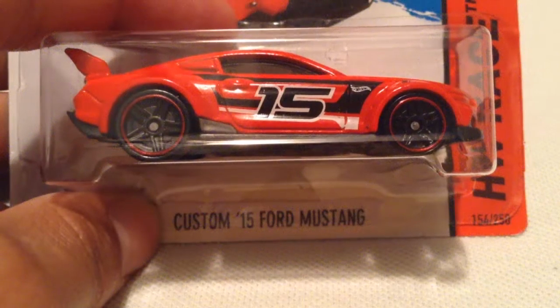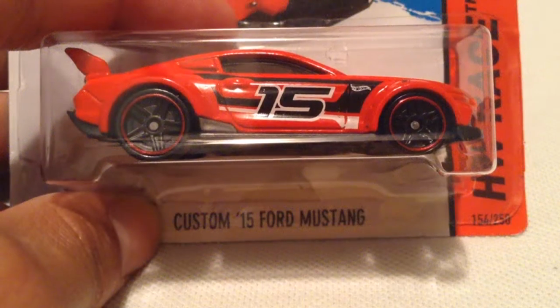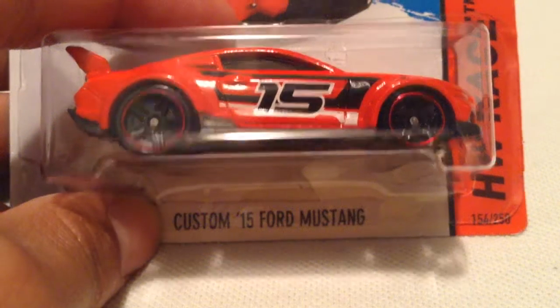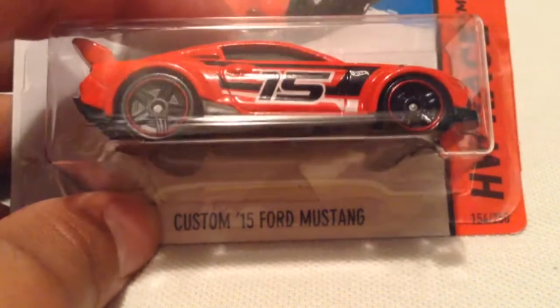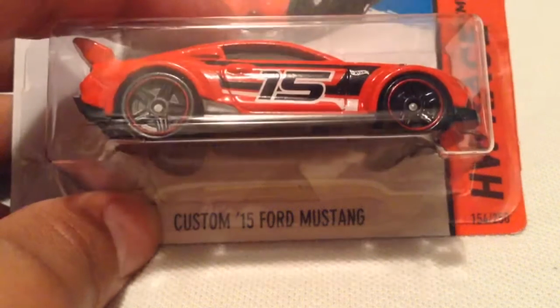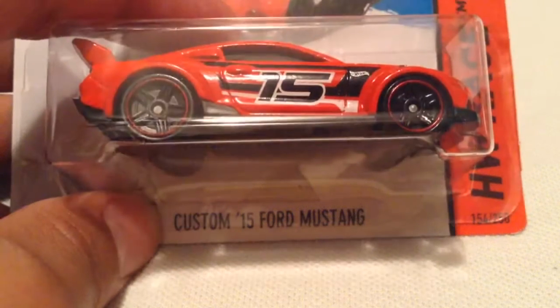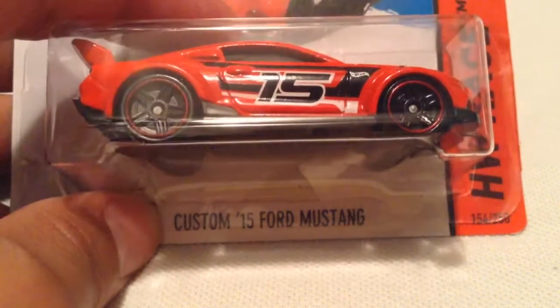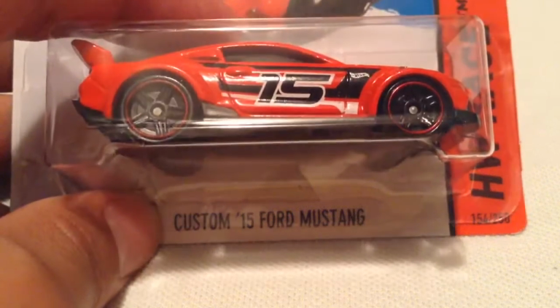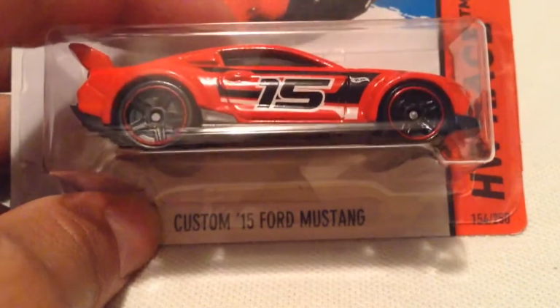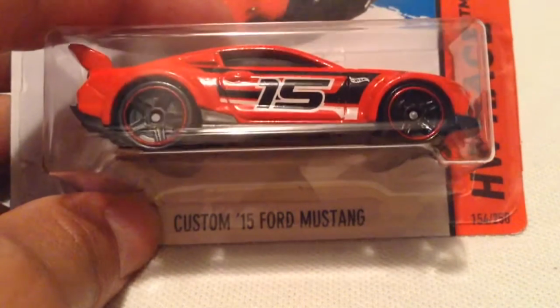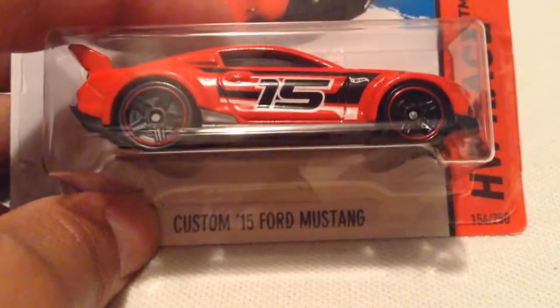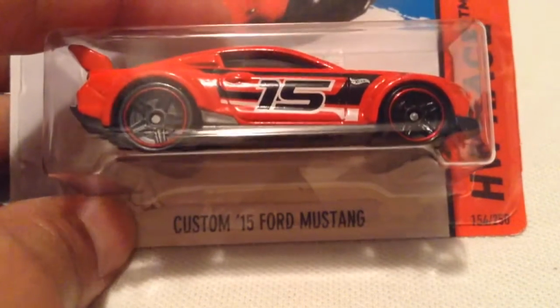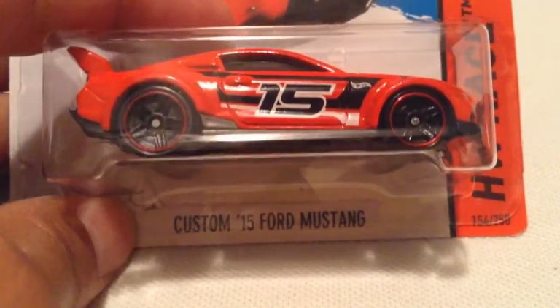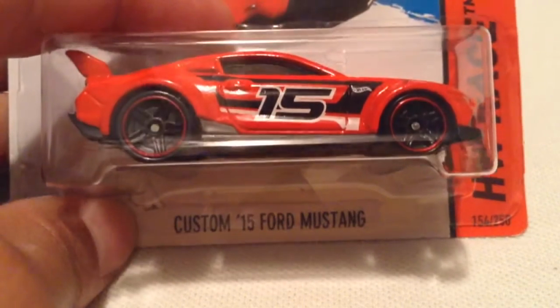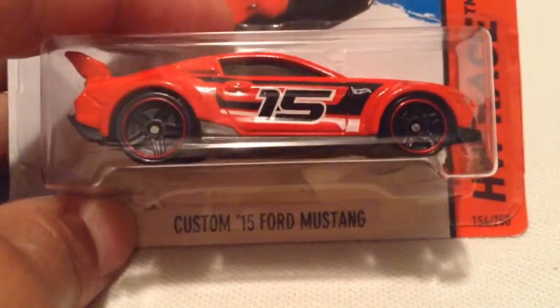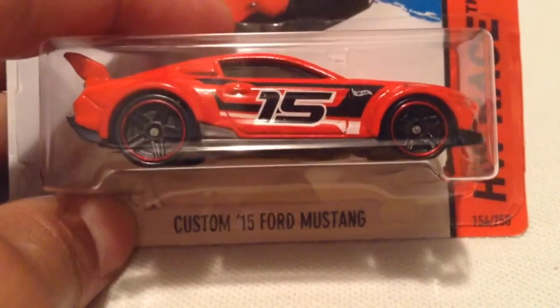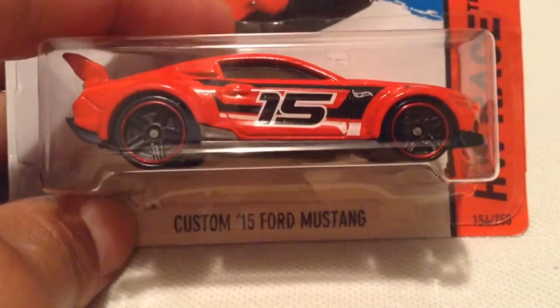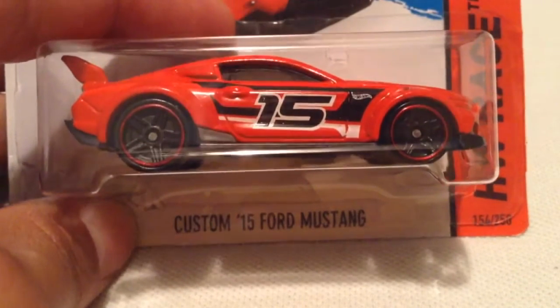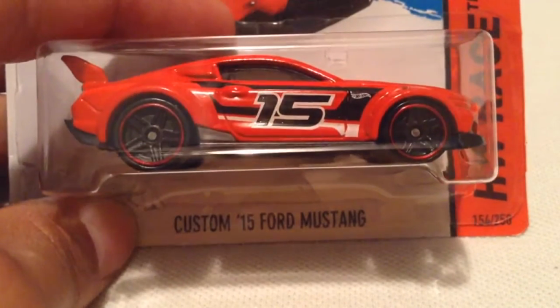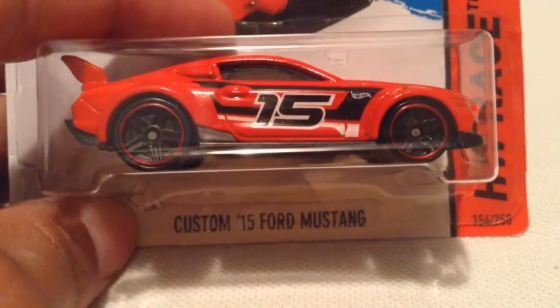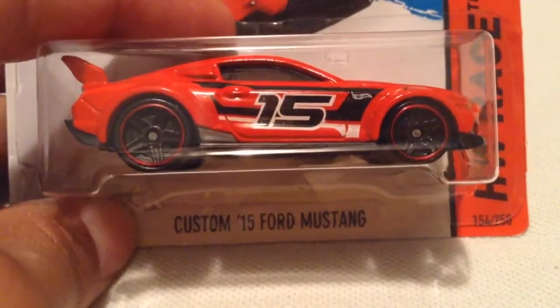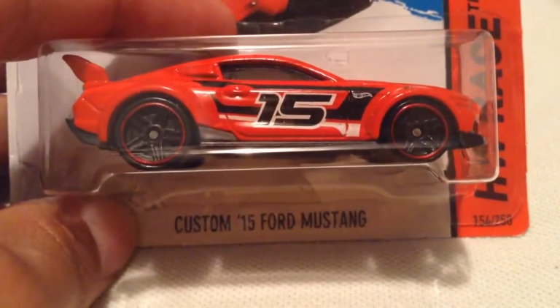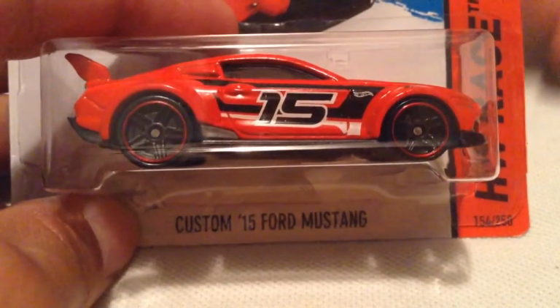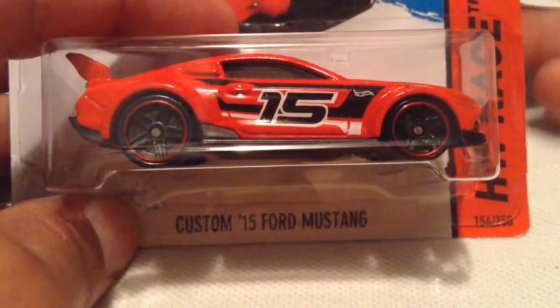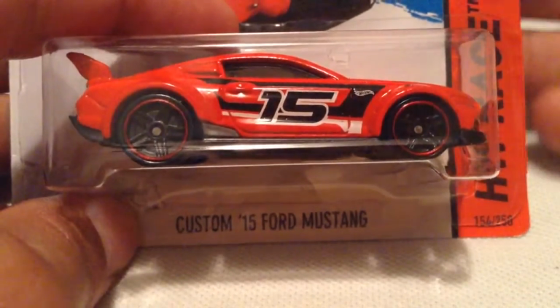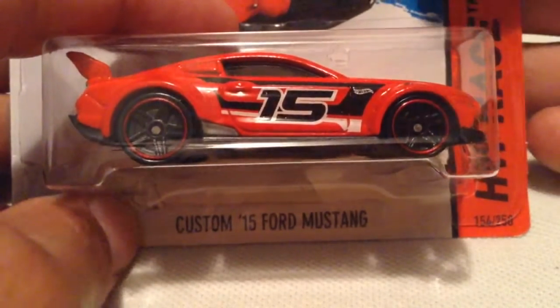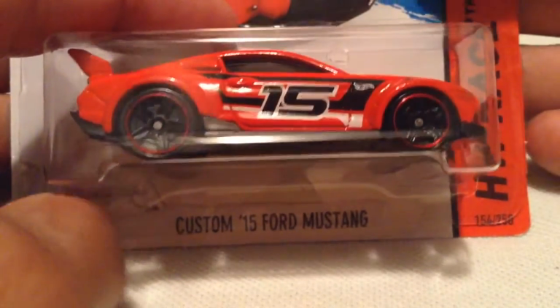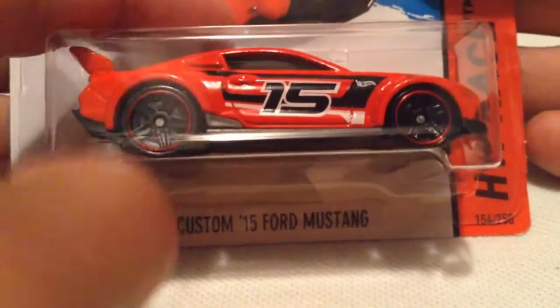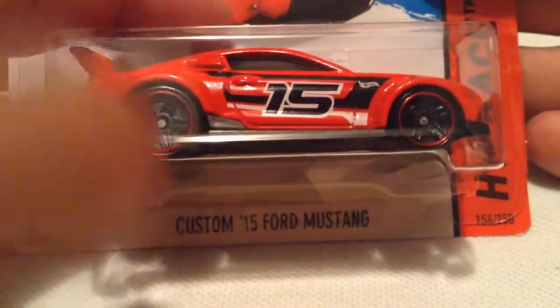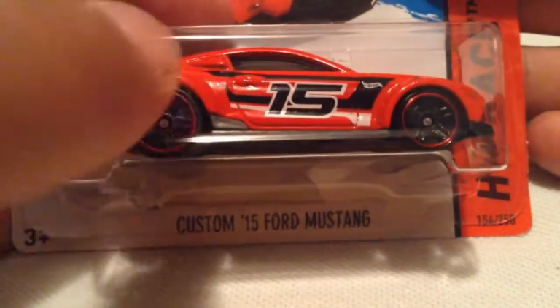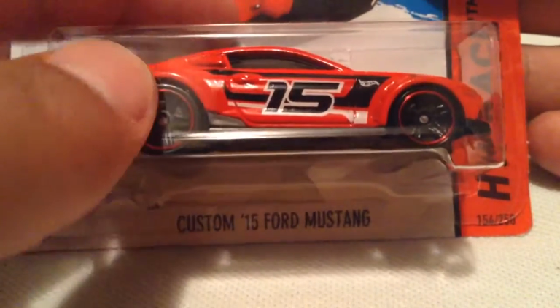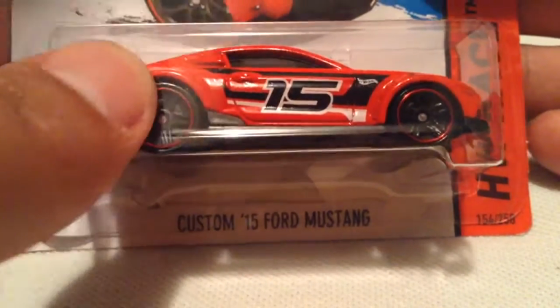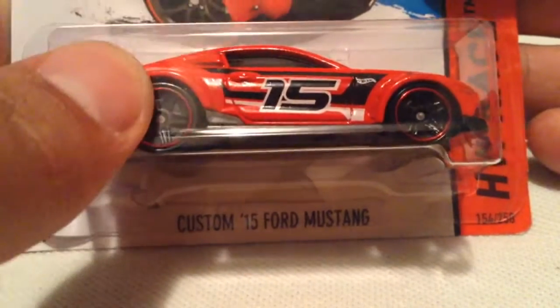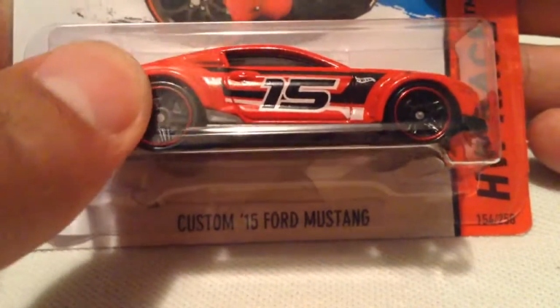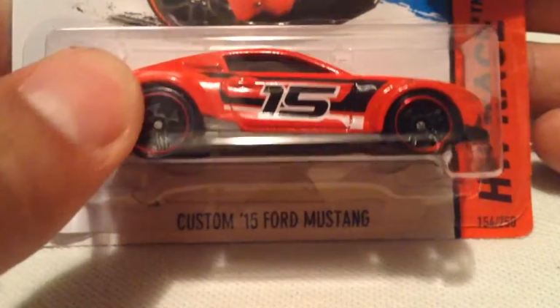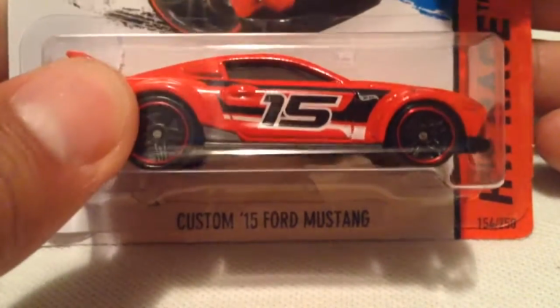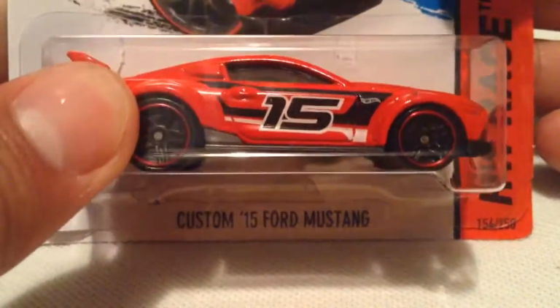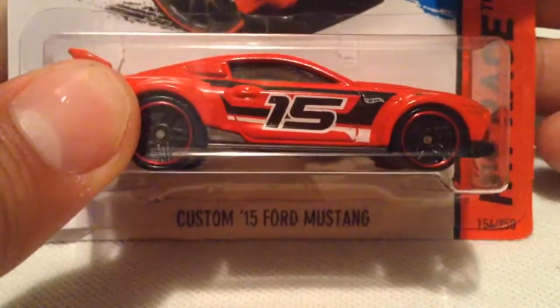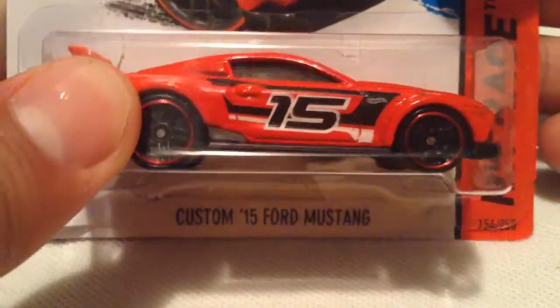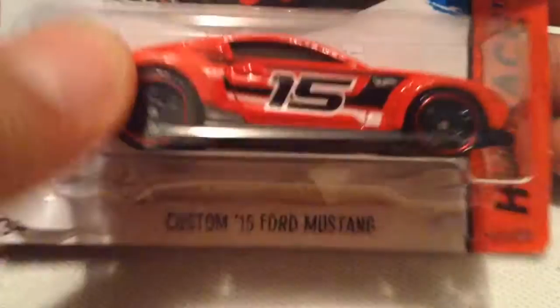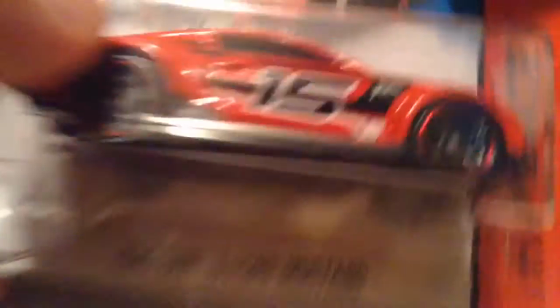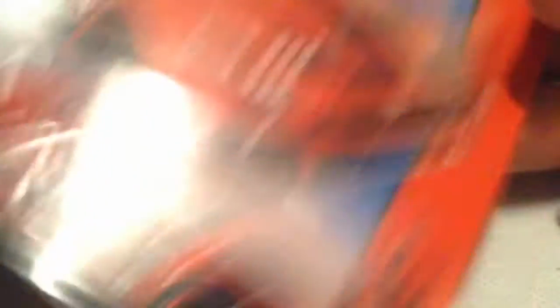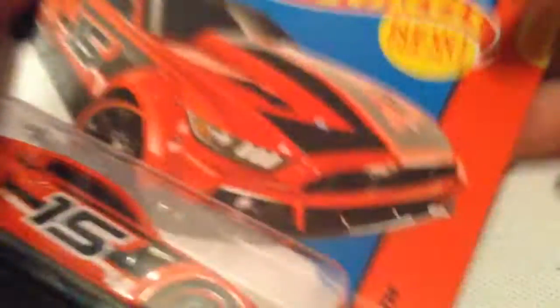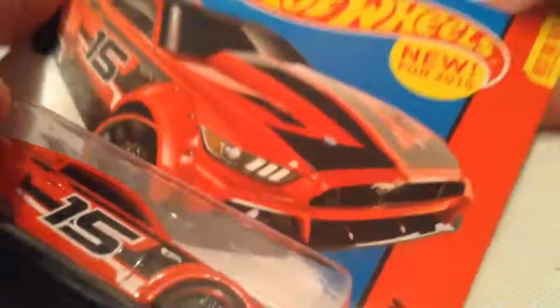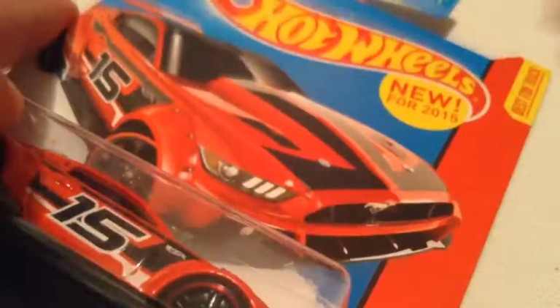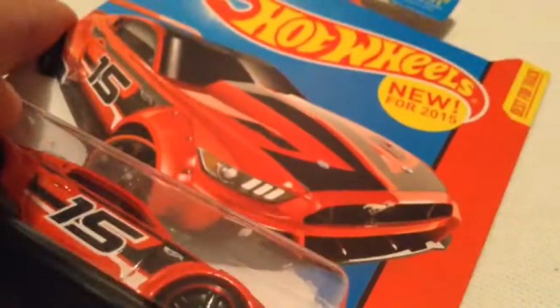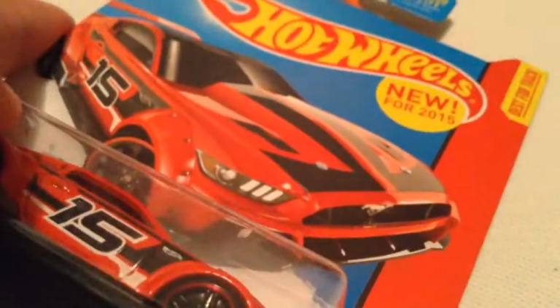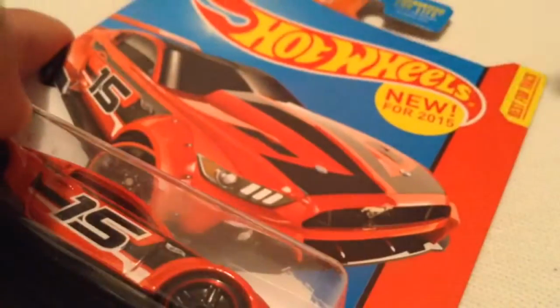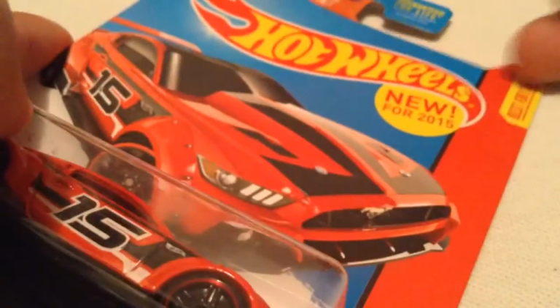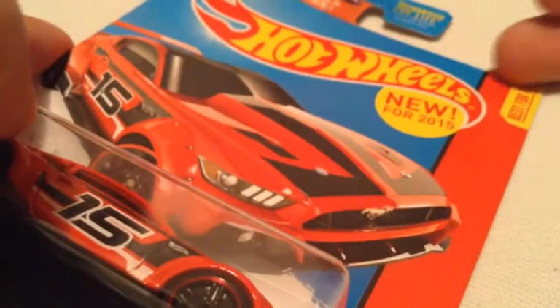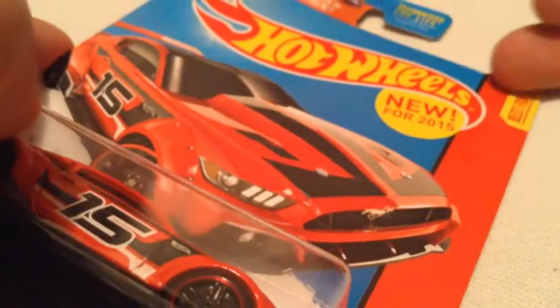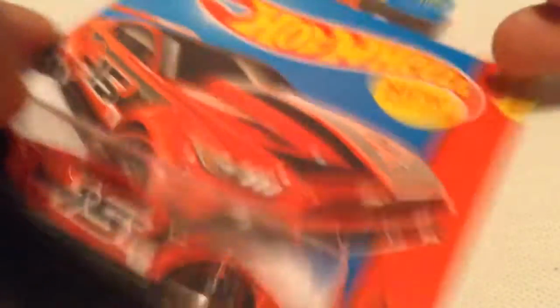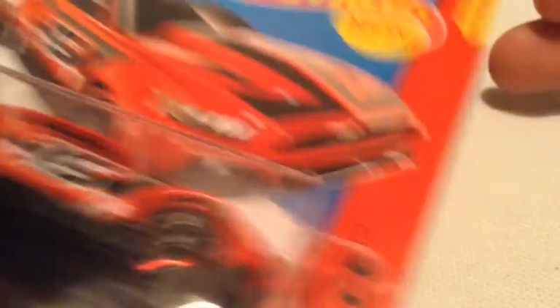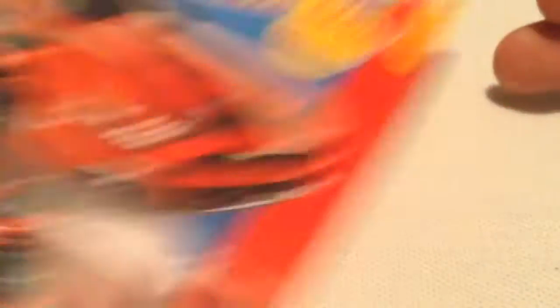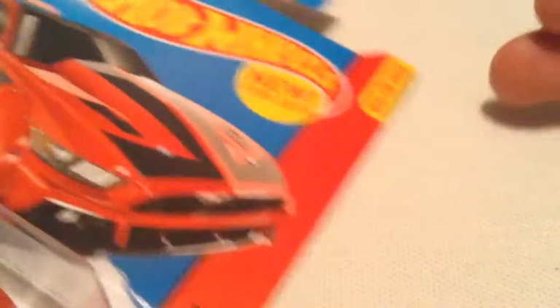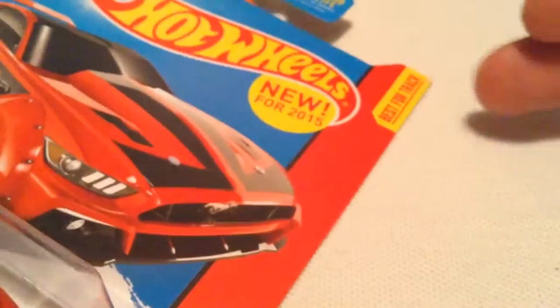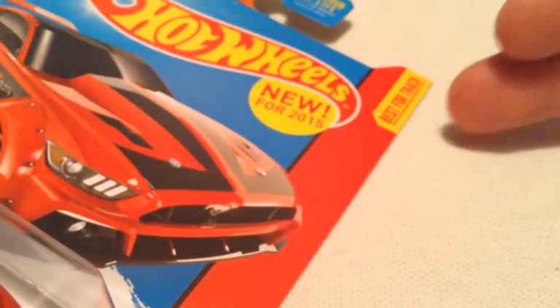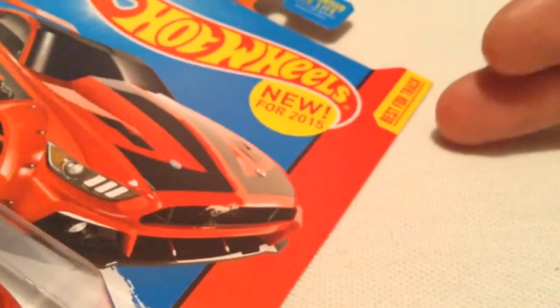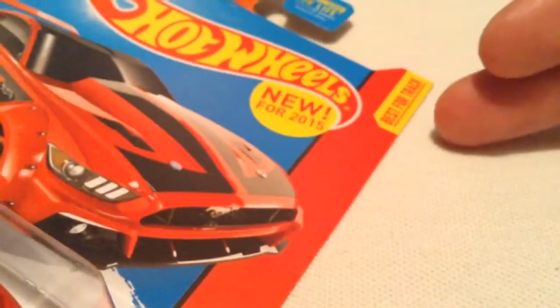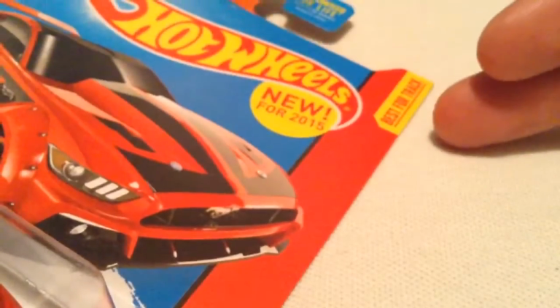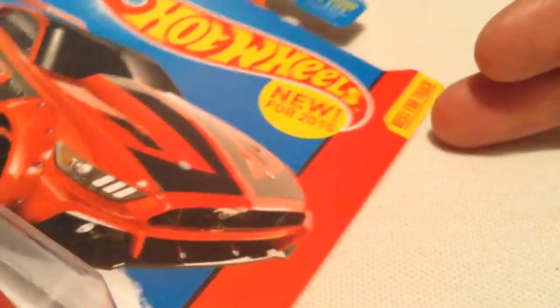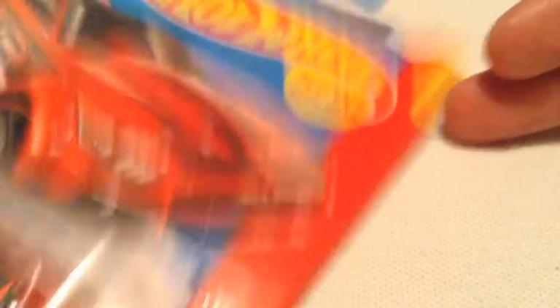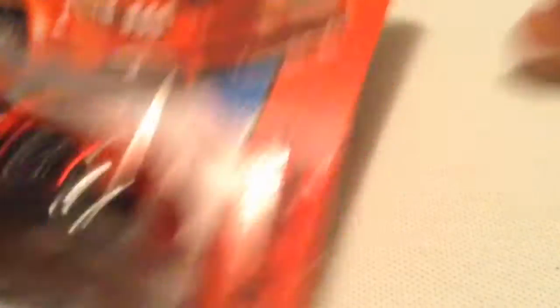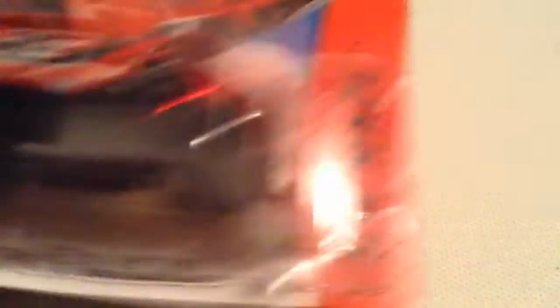Hey YouTube, it's me, Julien. You're looking at the custom 2015 Ford Mustang. New for 2015, best for track.